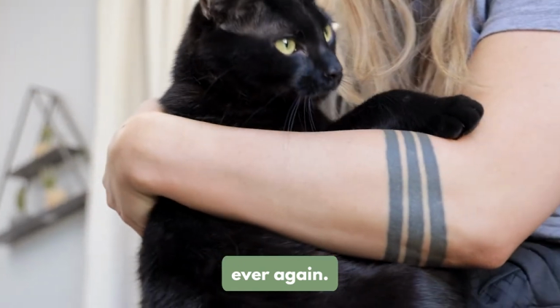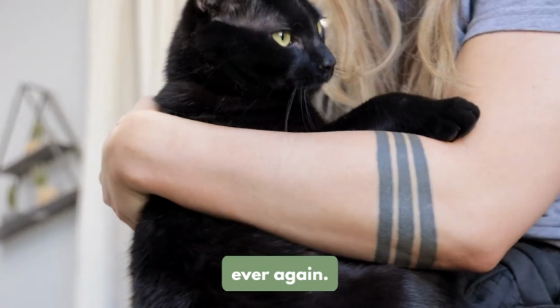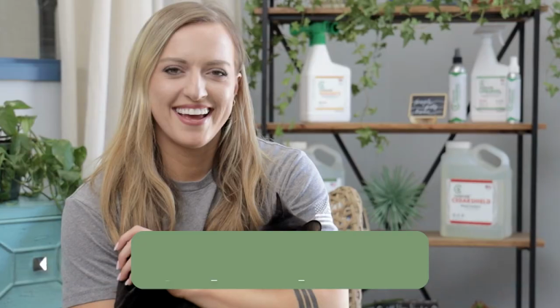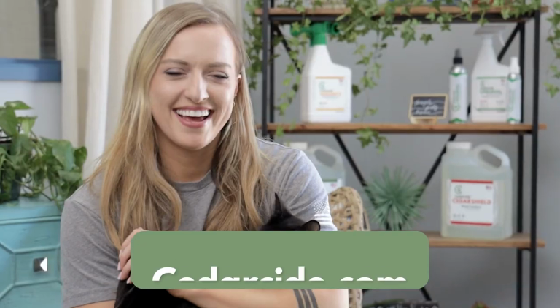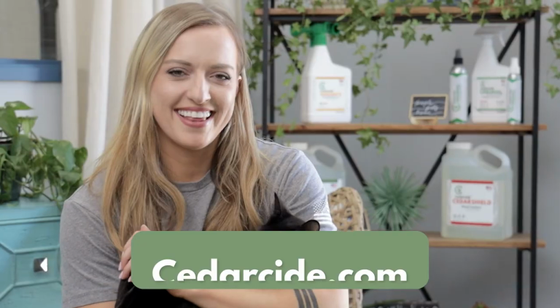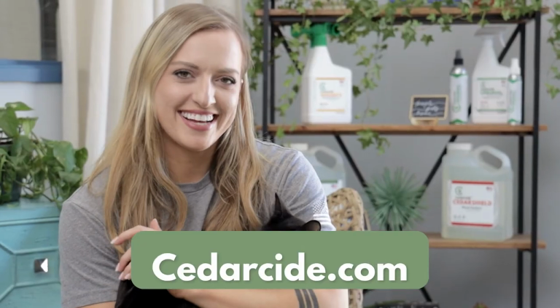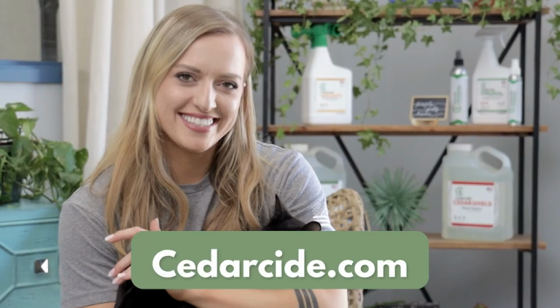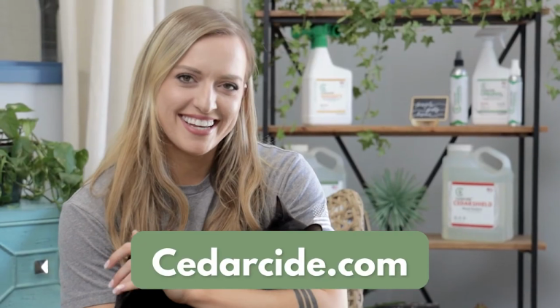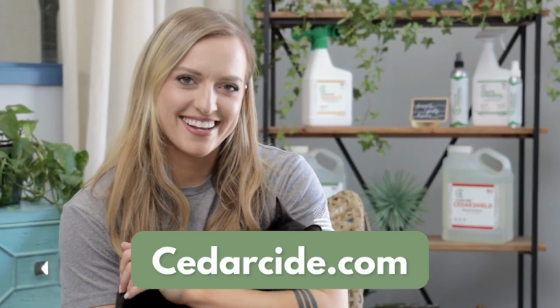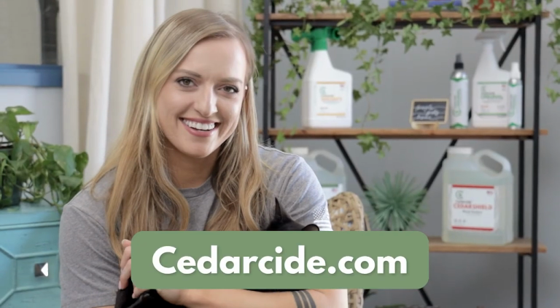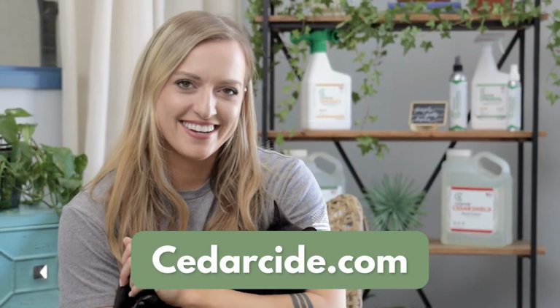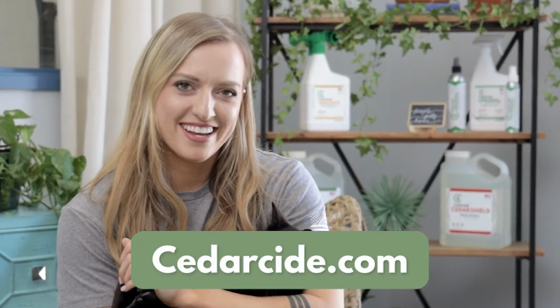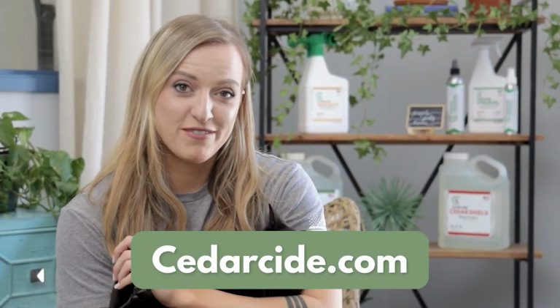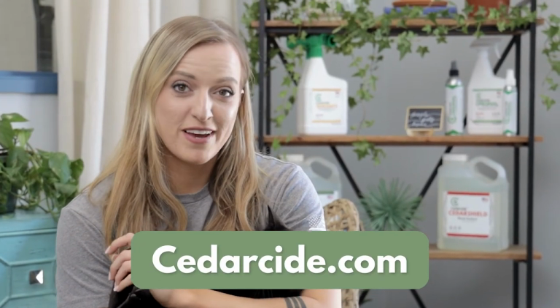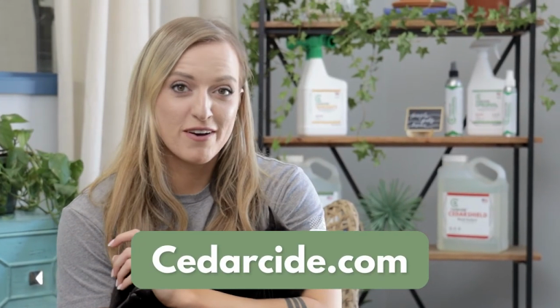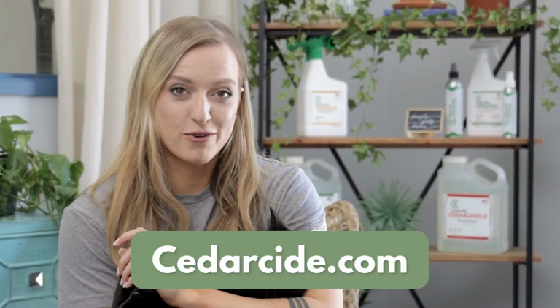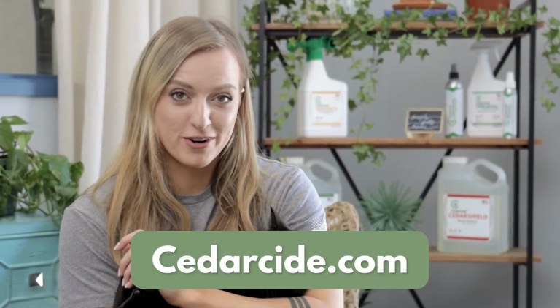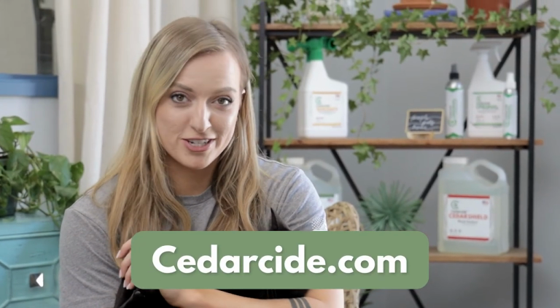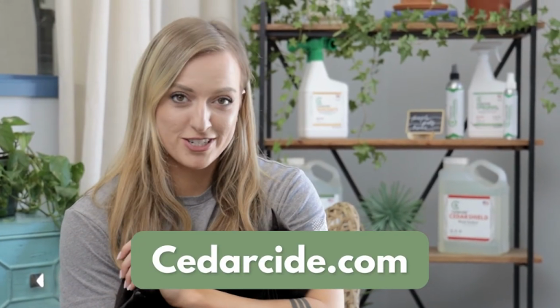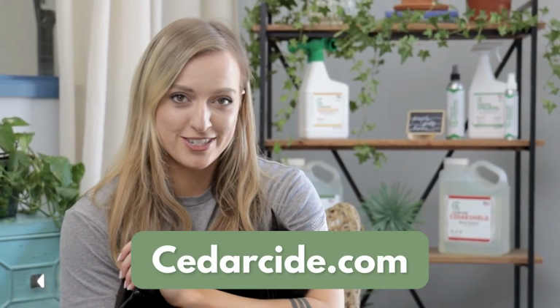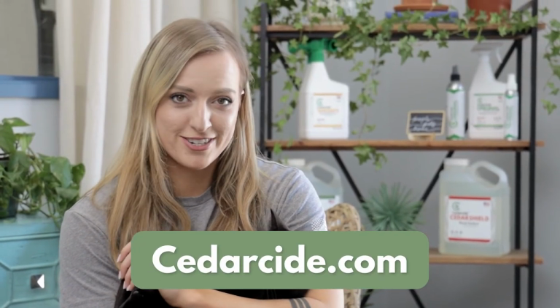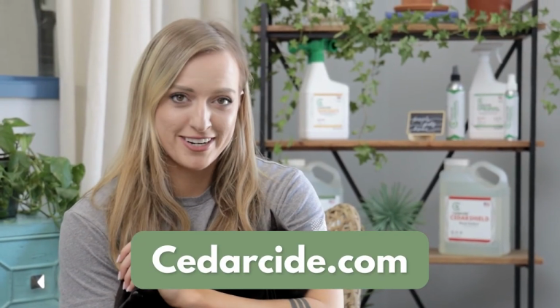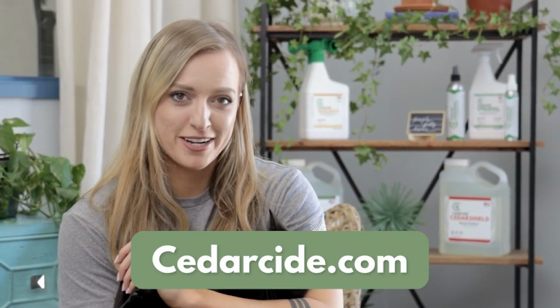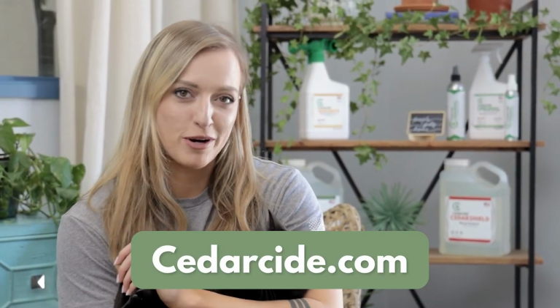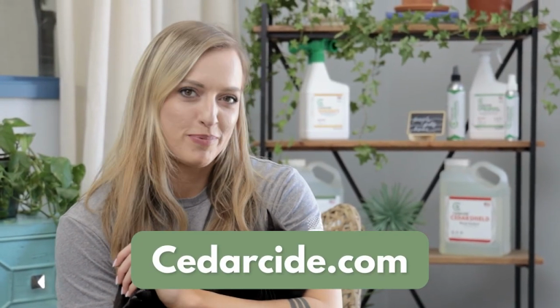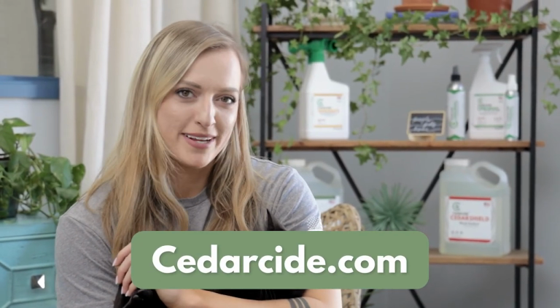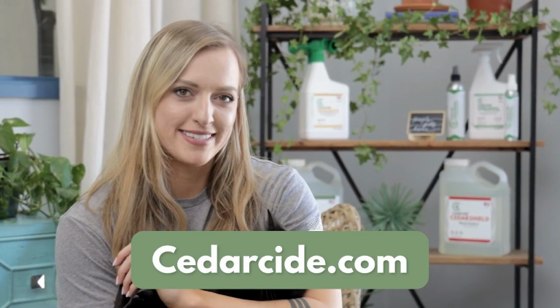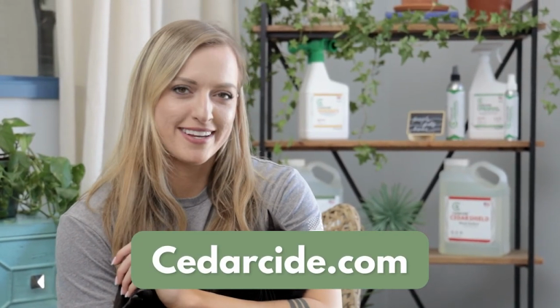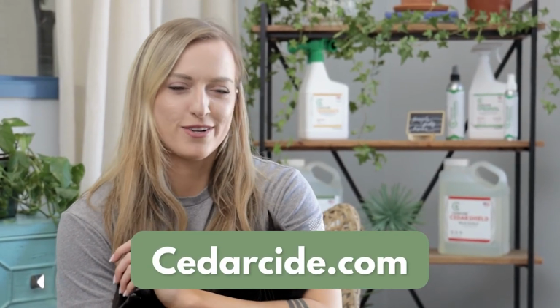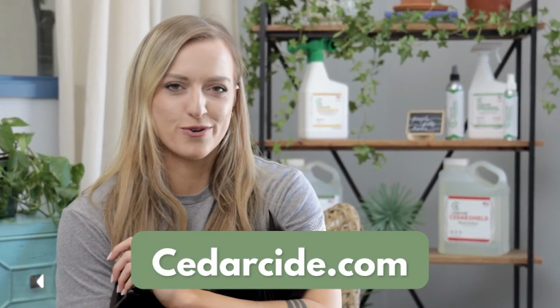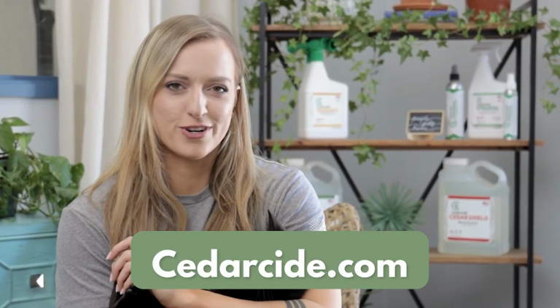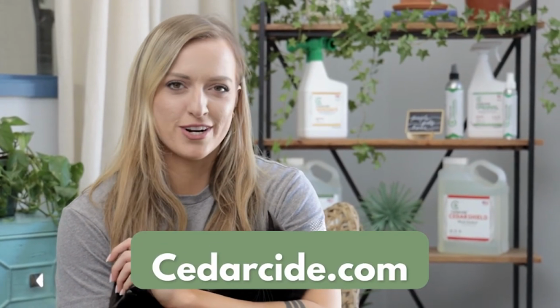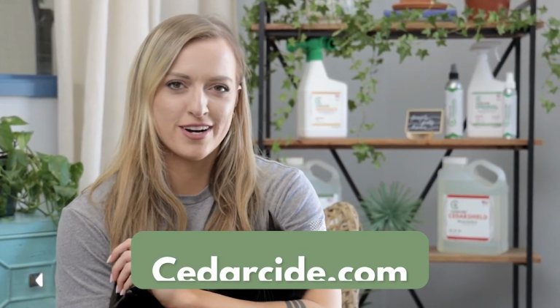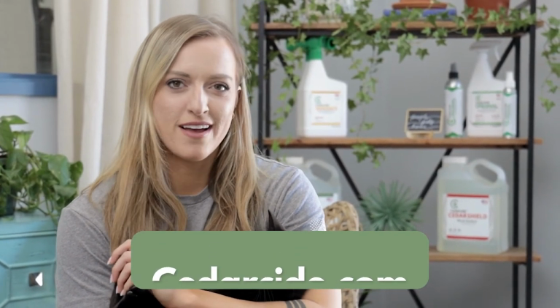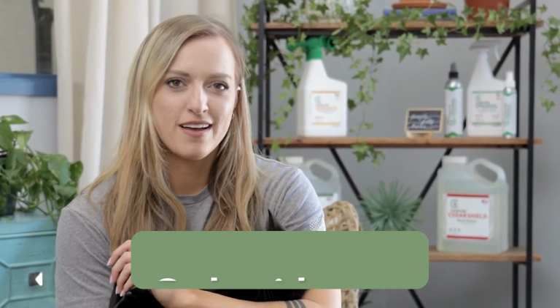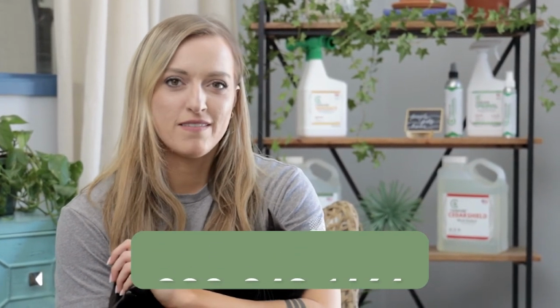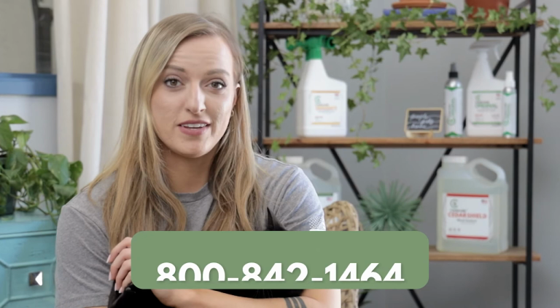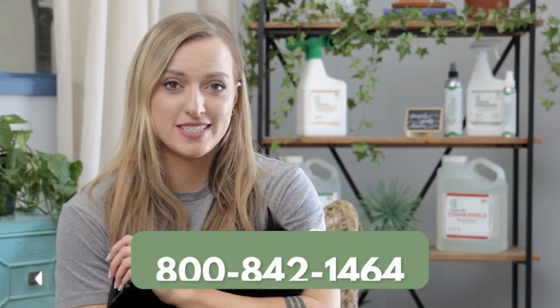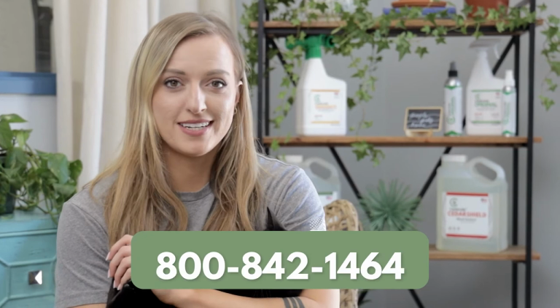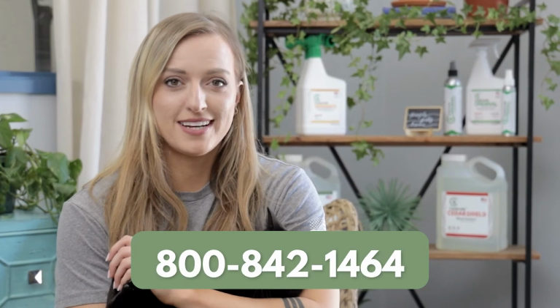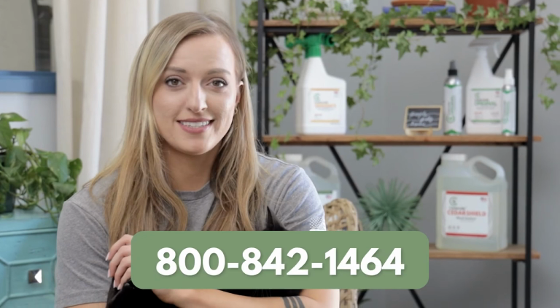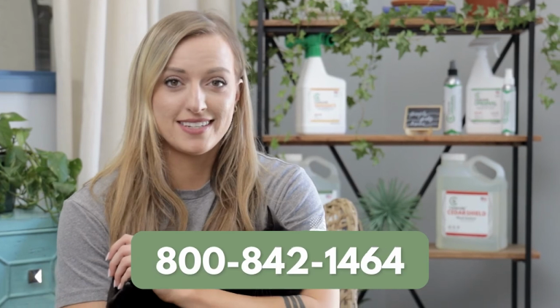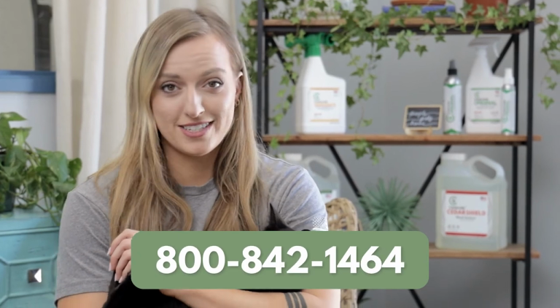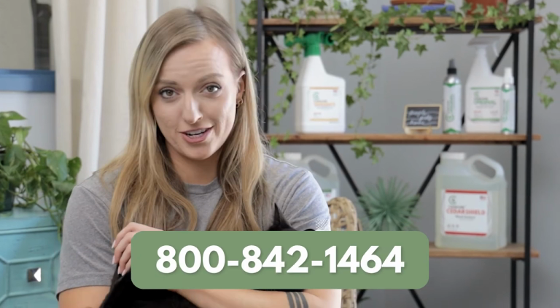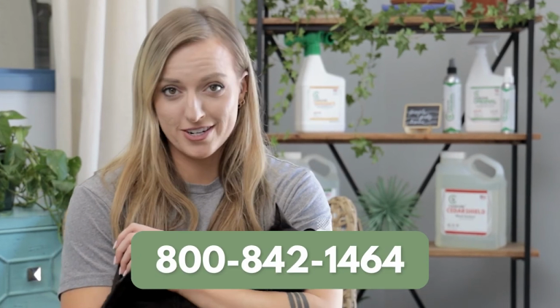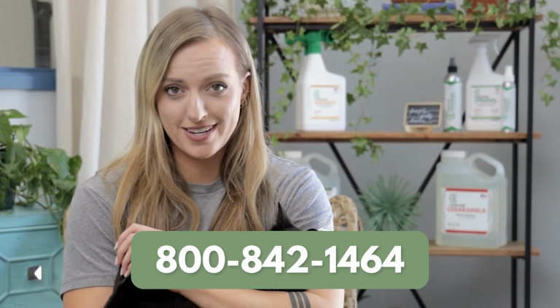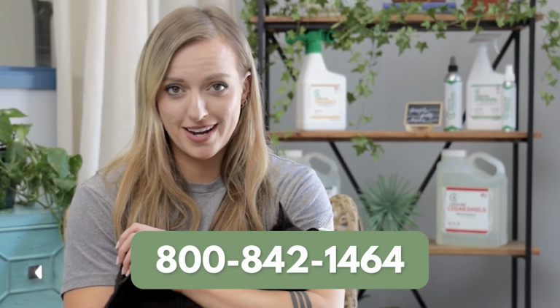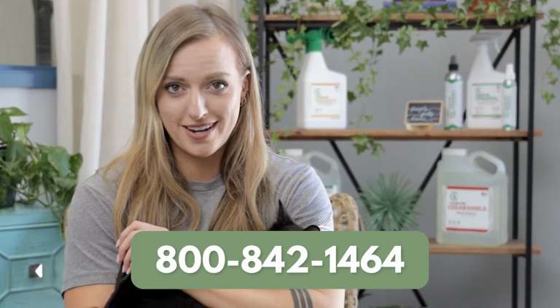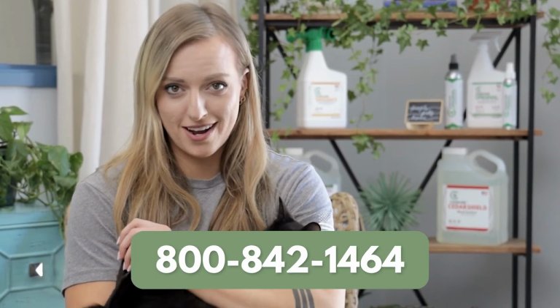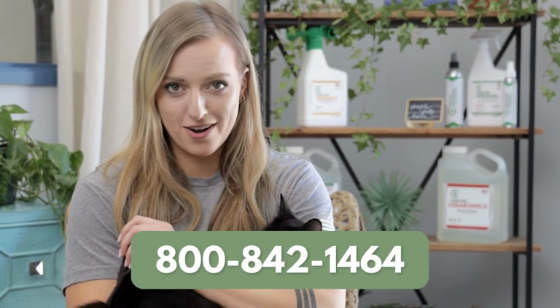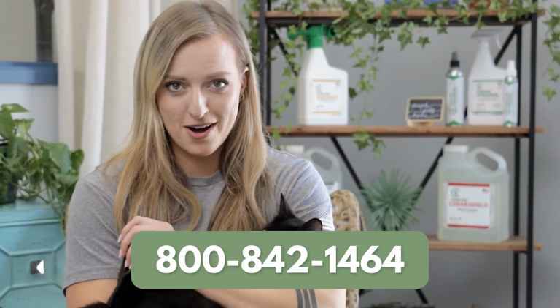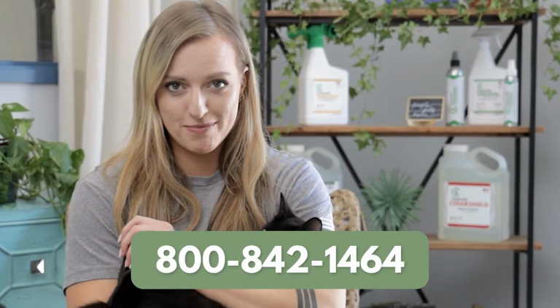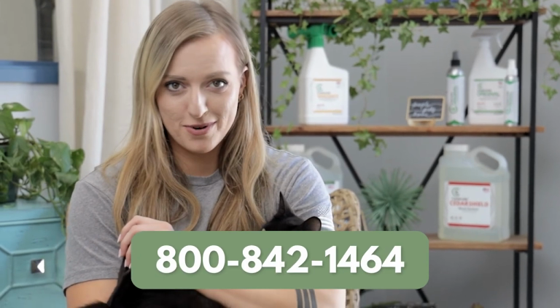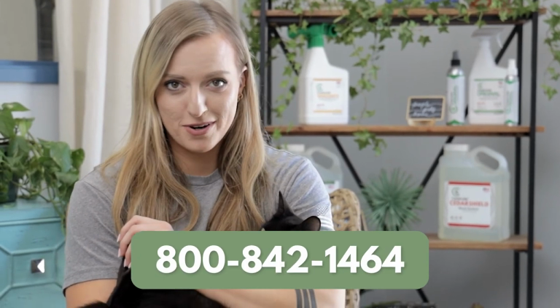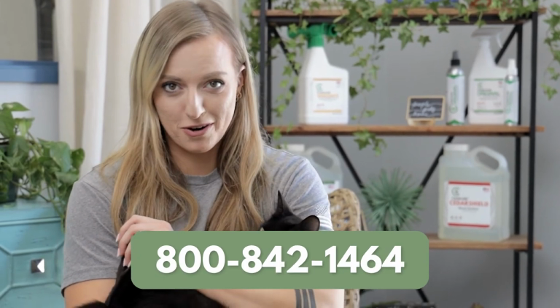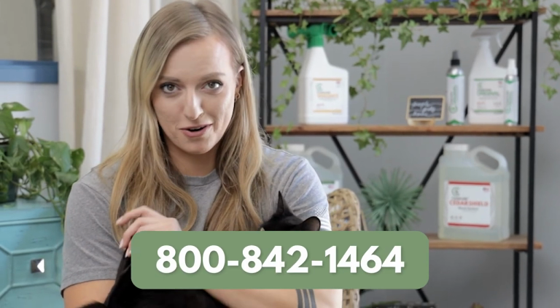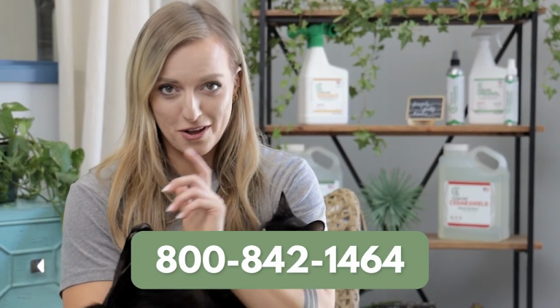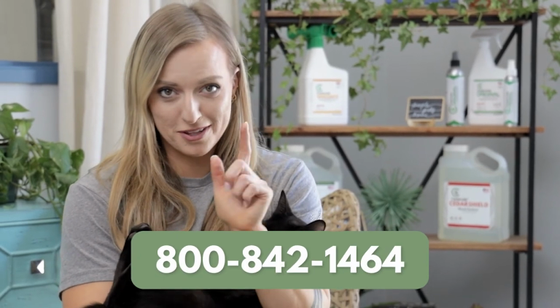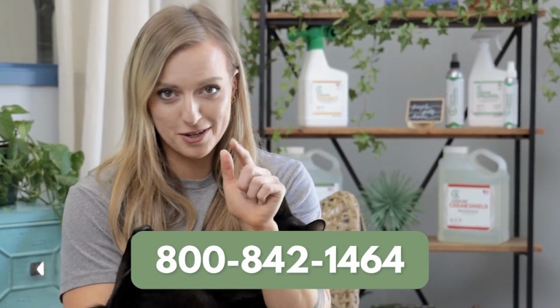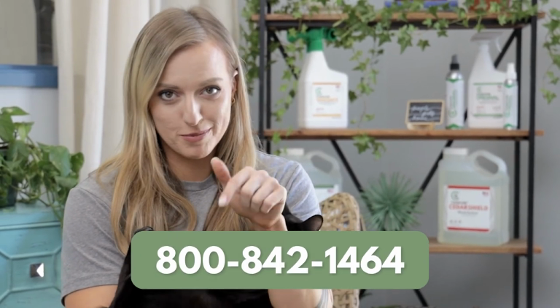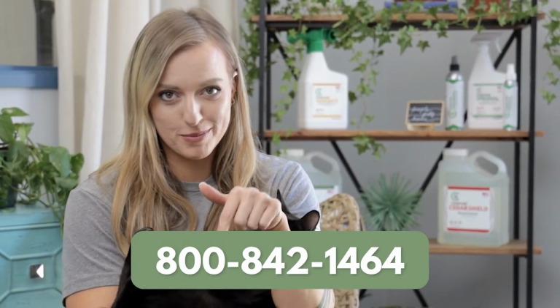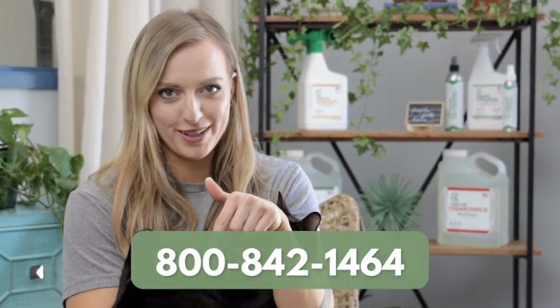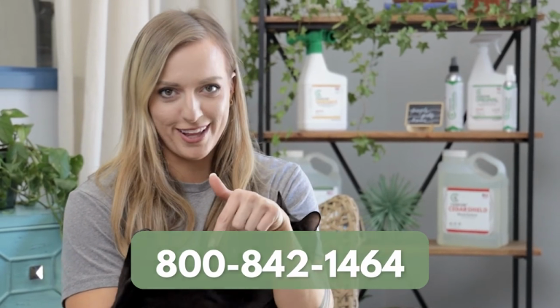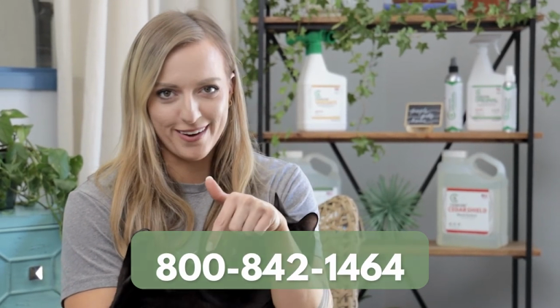And that's it. If you have questions or need help placing an order, visit us at Cedarside.com or call the number below.